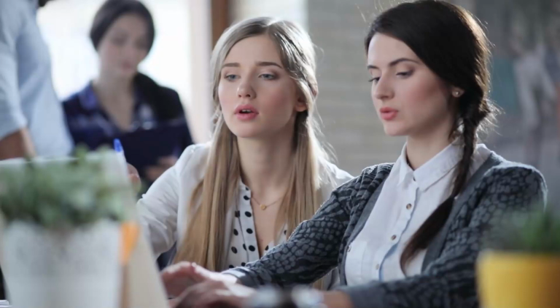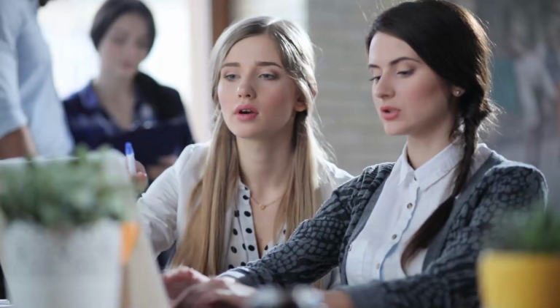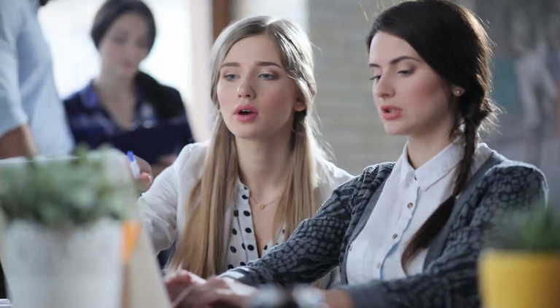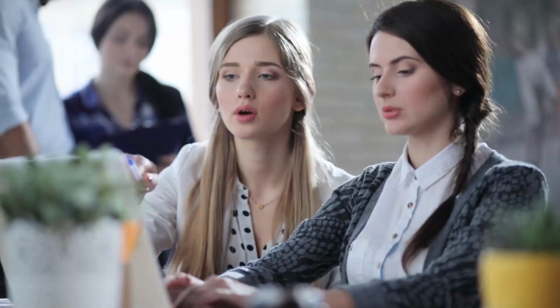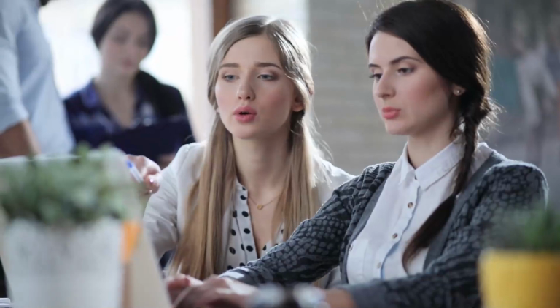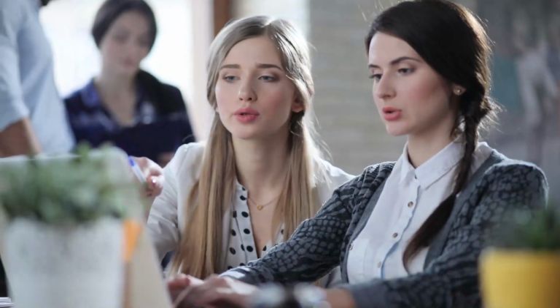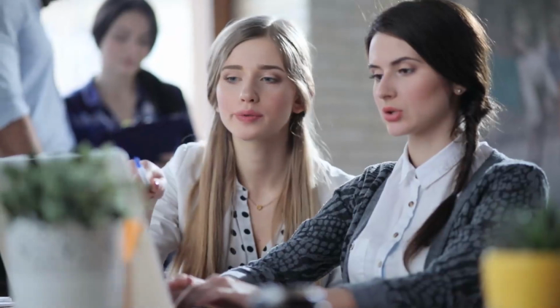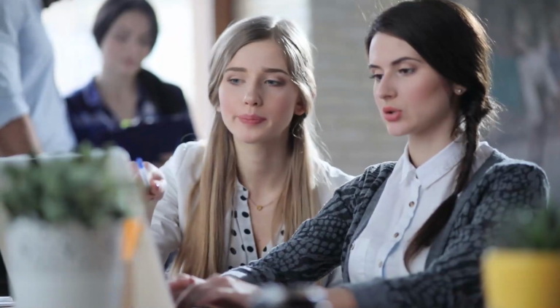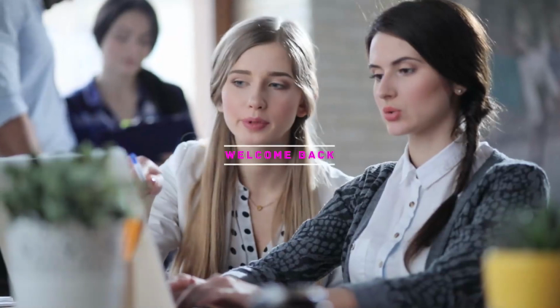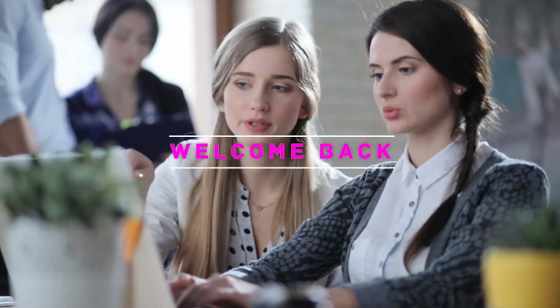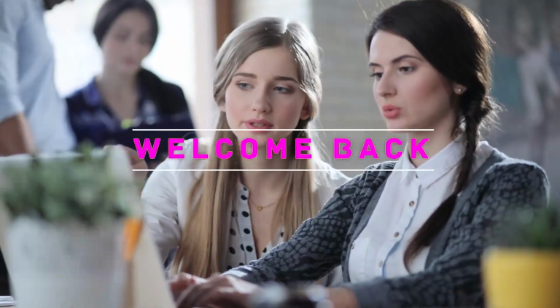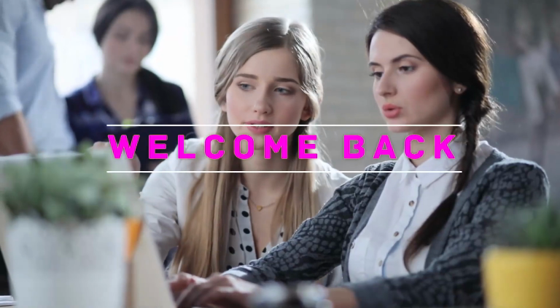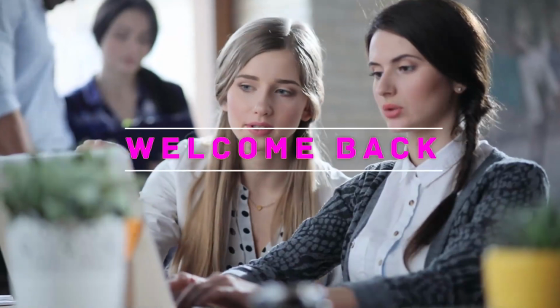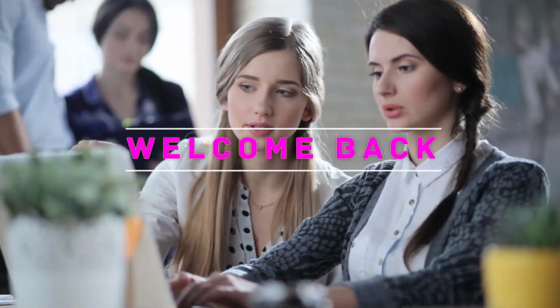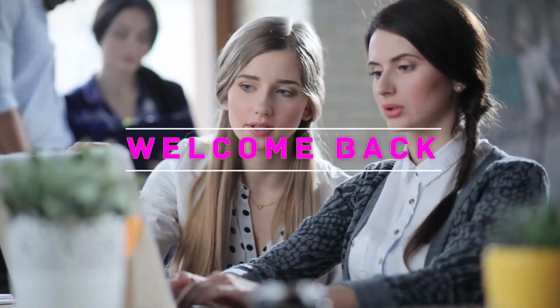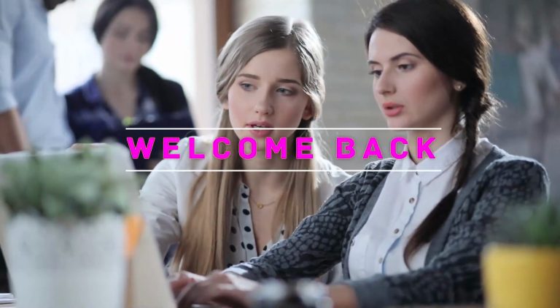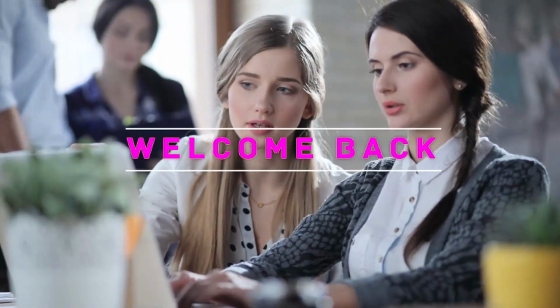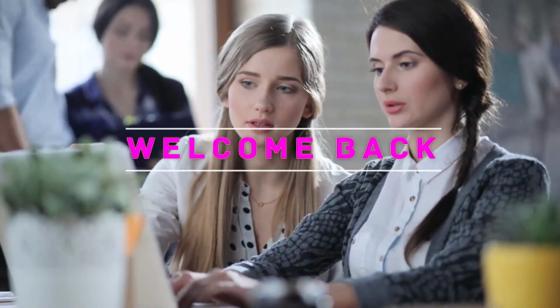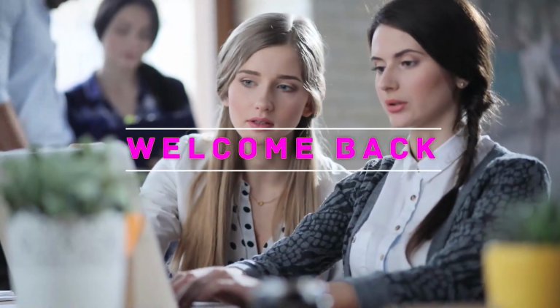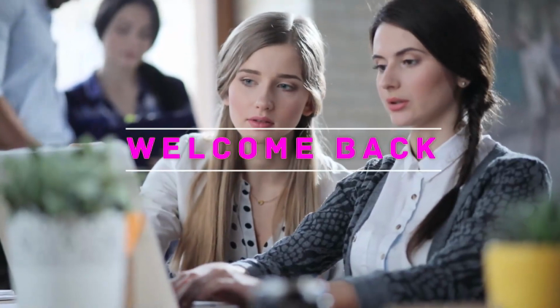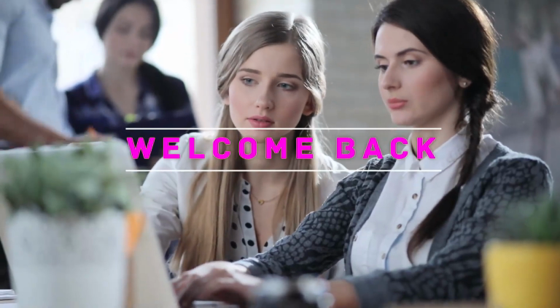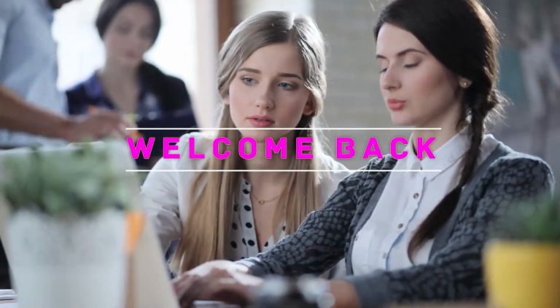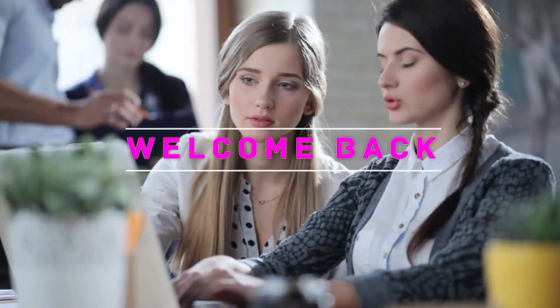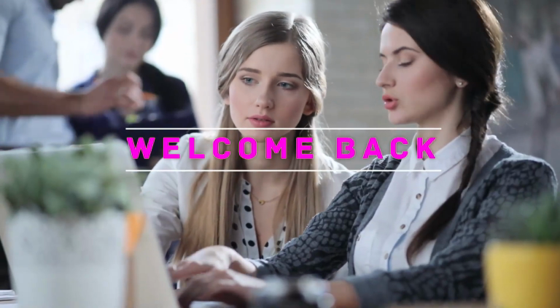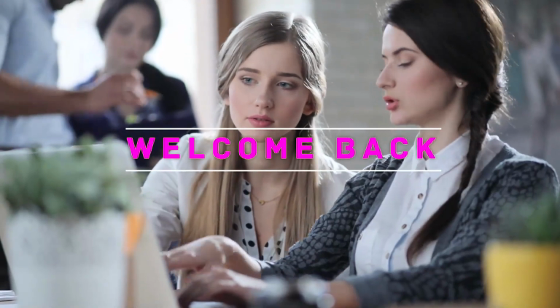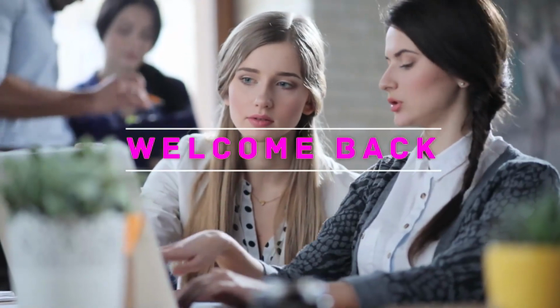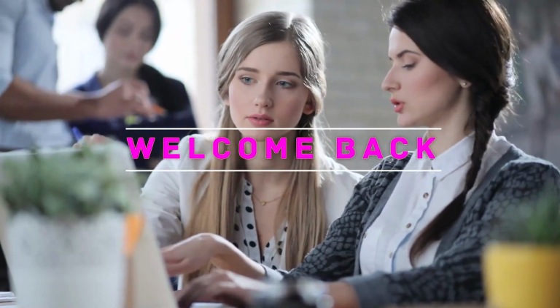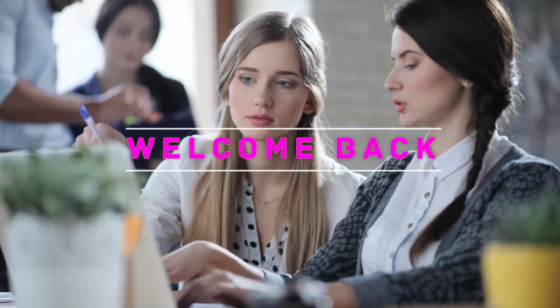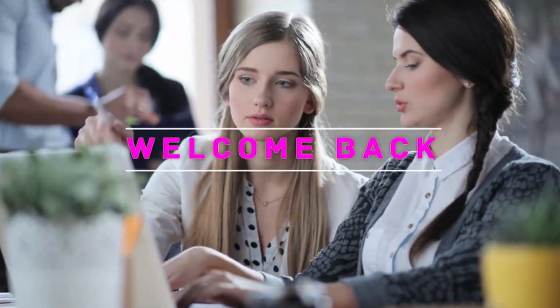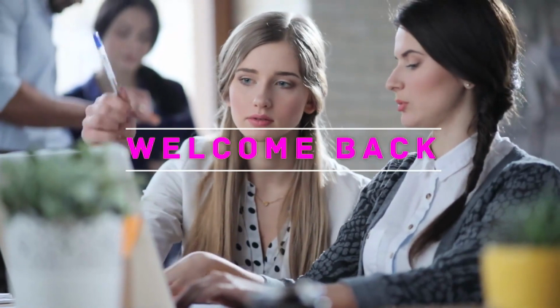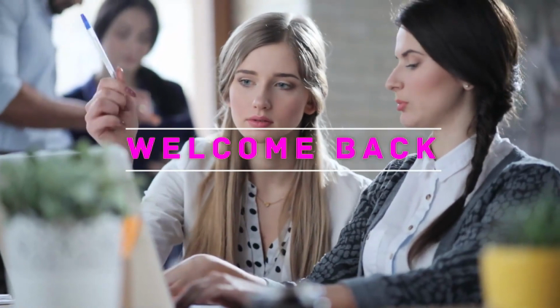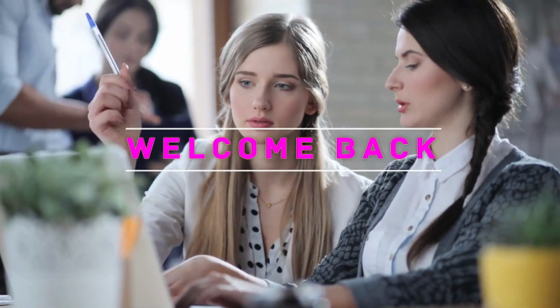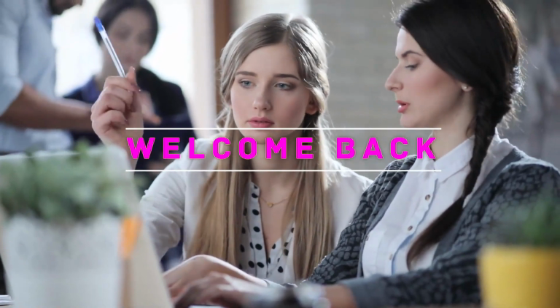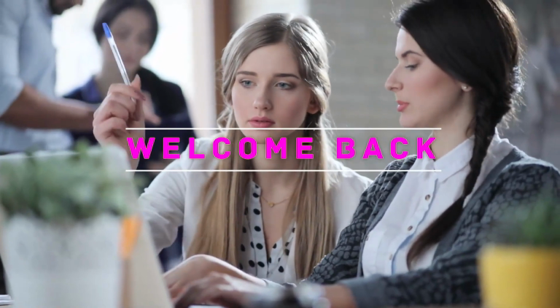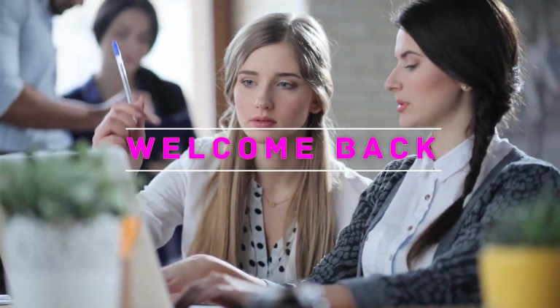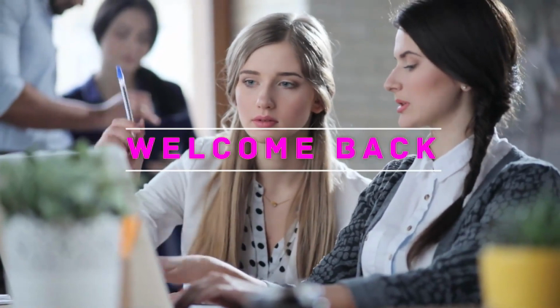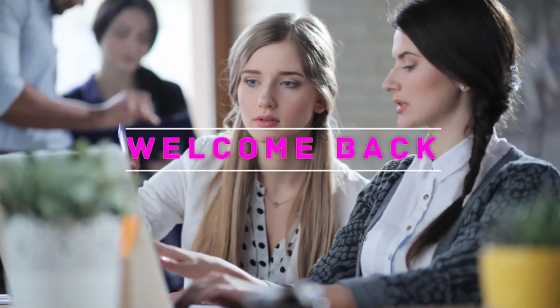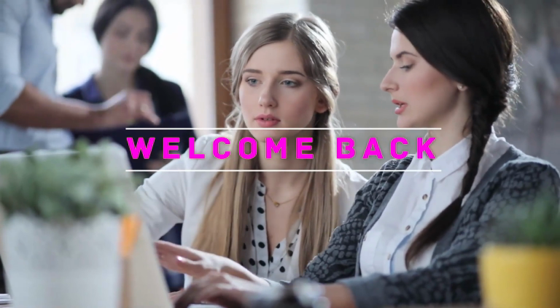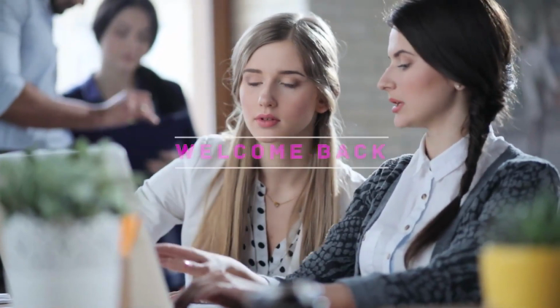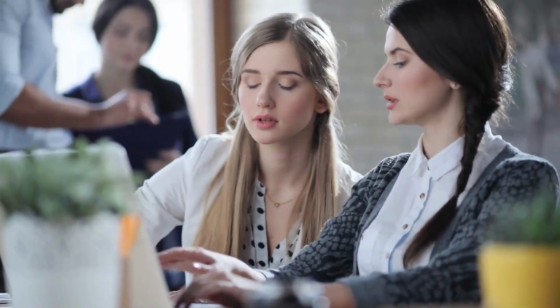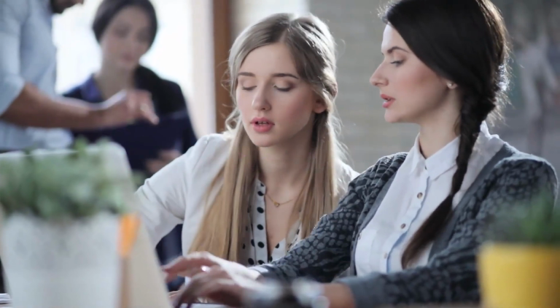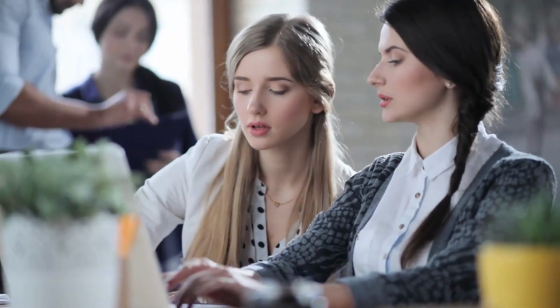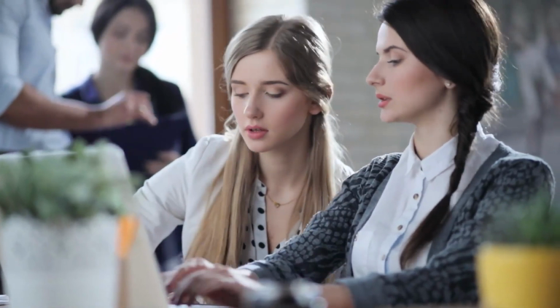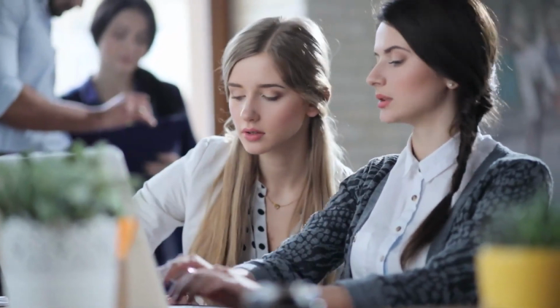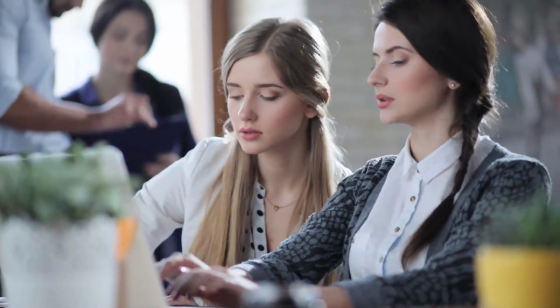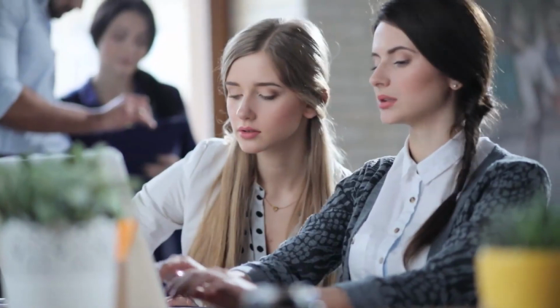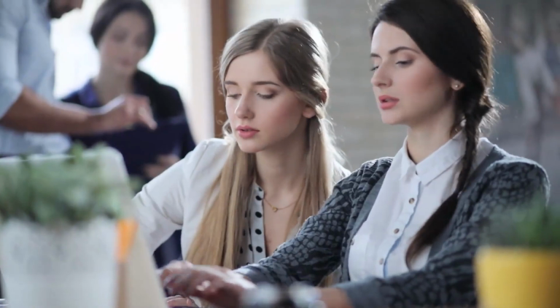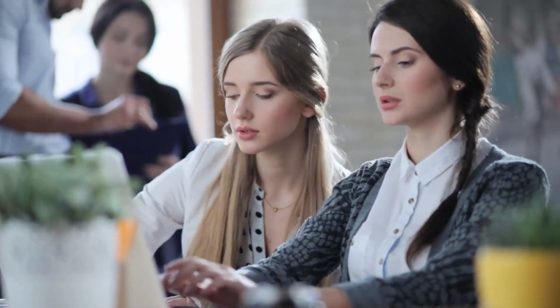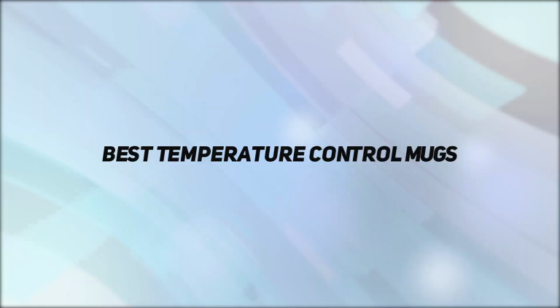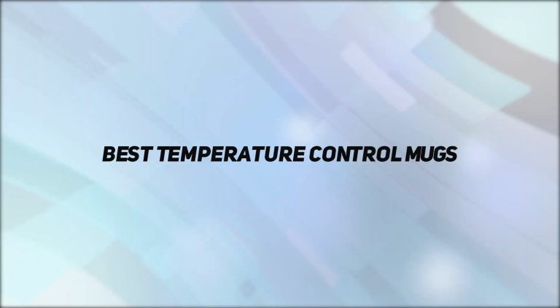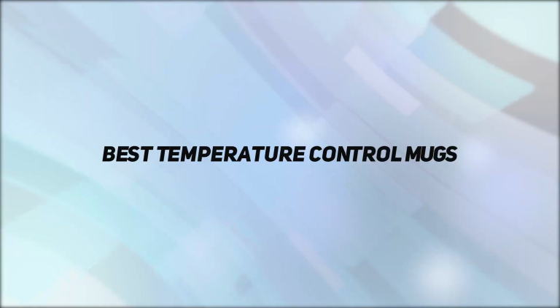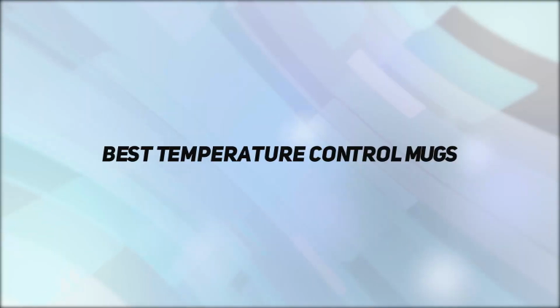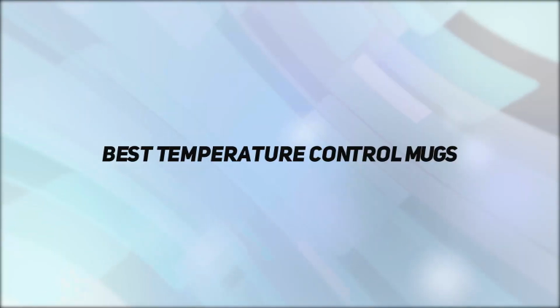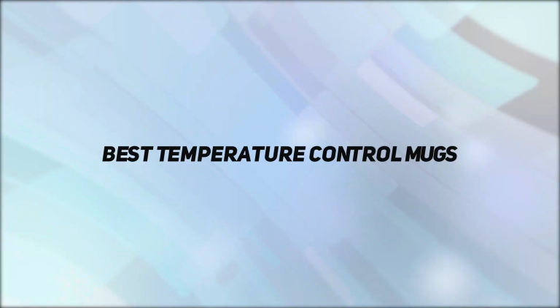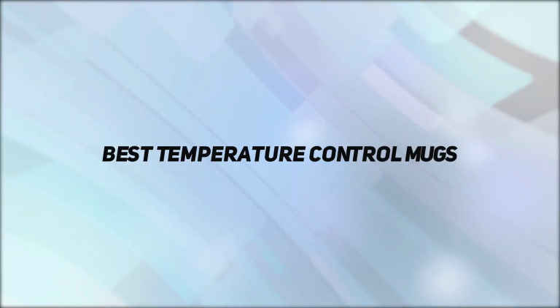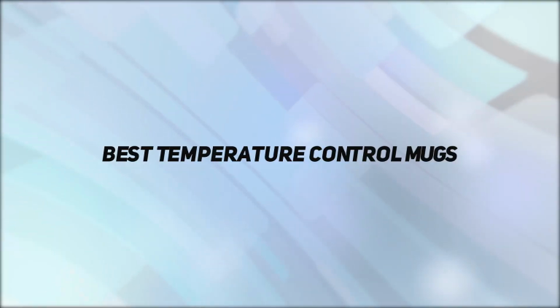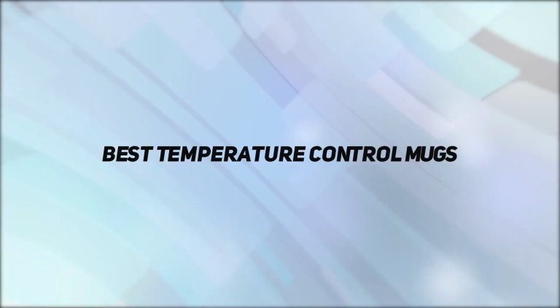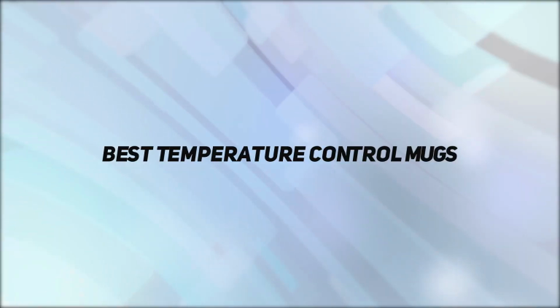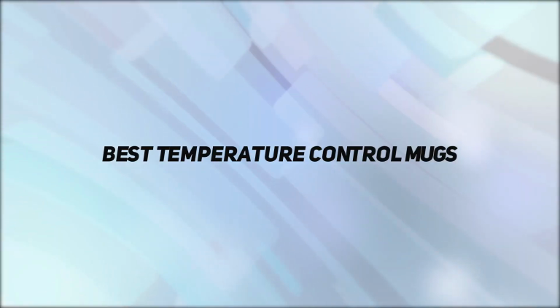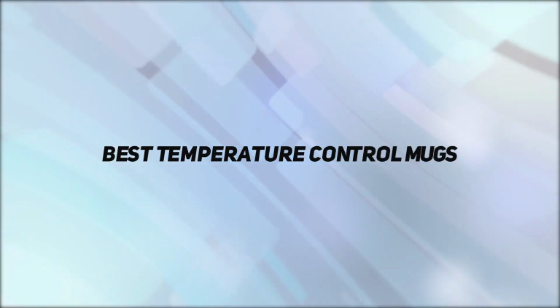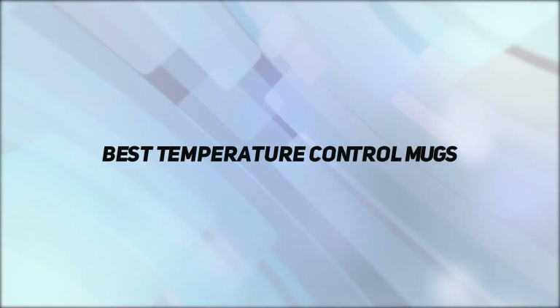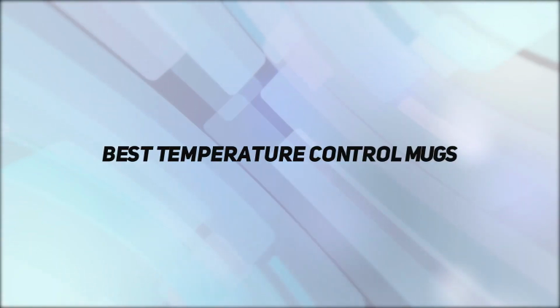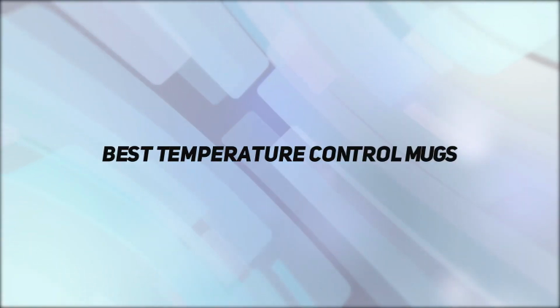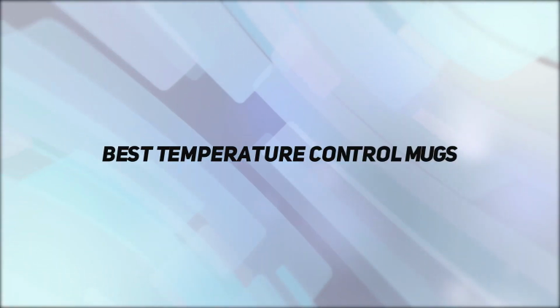Hey, welcome back to my channel. In this video, I'm gonna talk about the Top 5 Best Temperature Control Mugs.